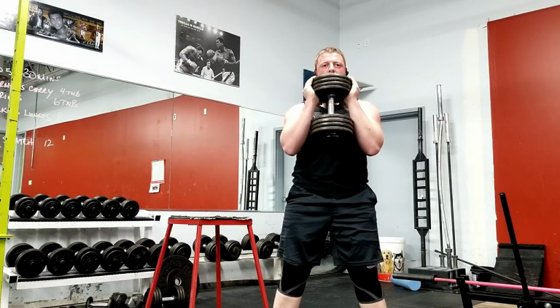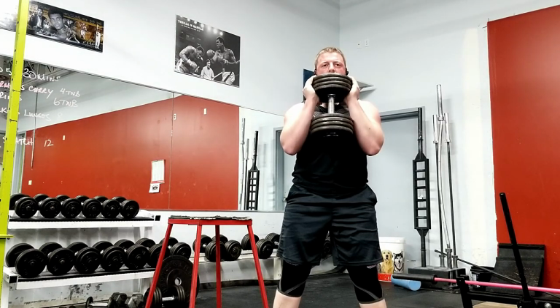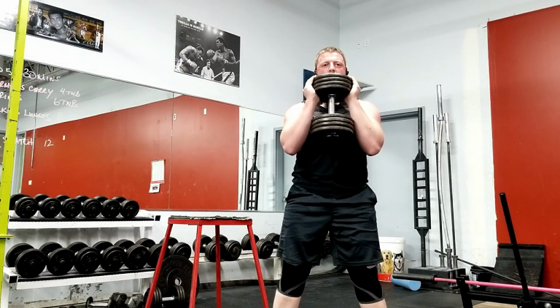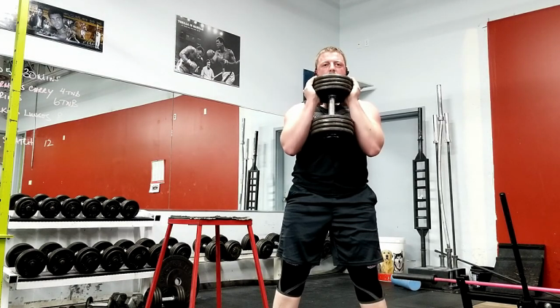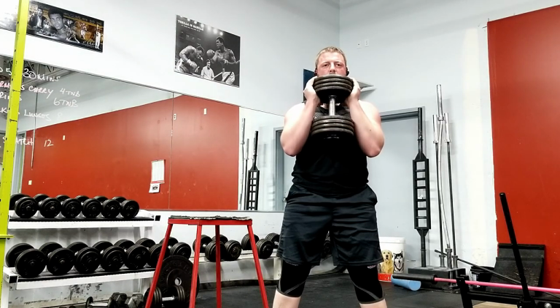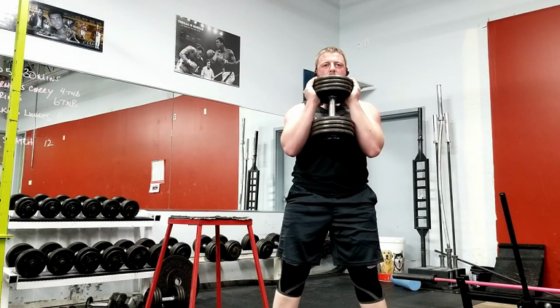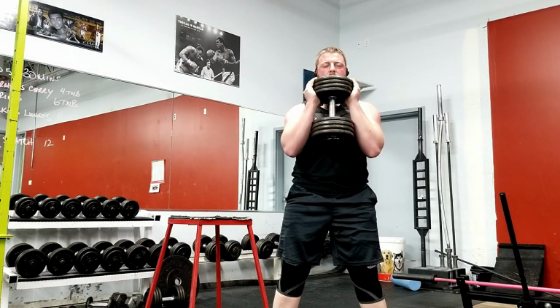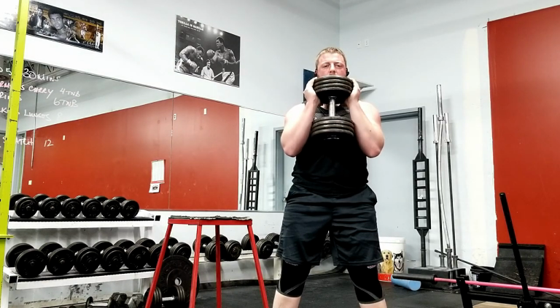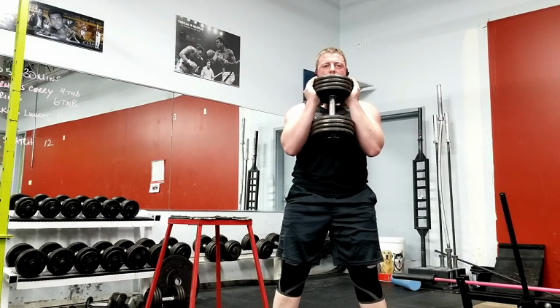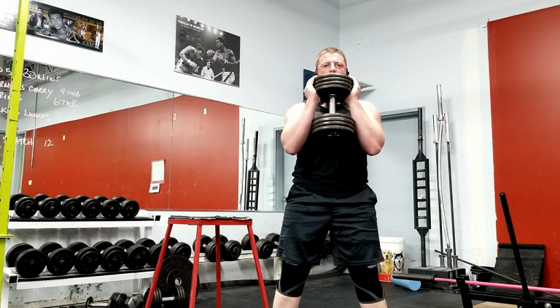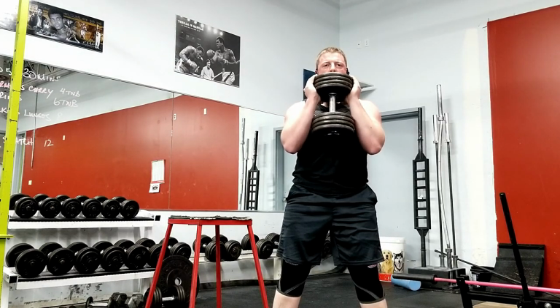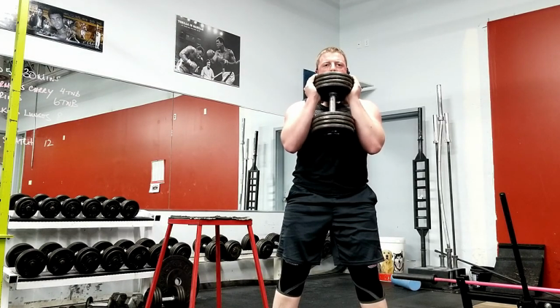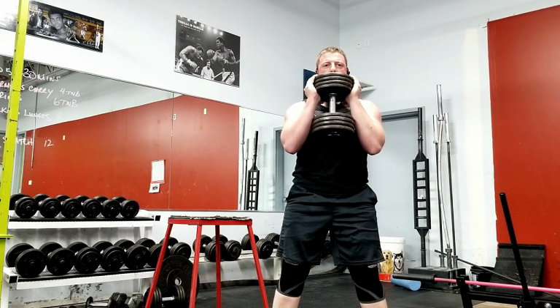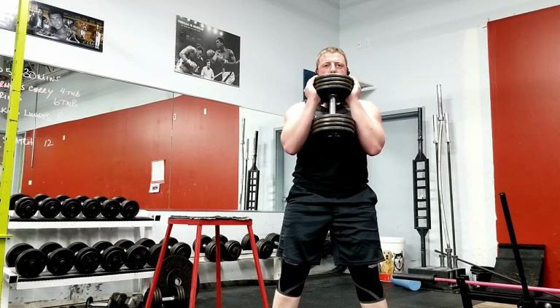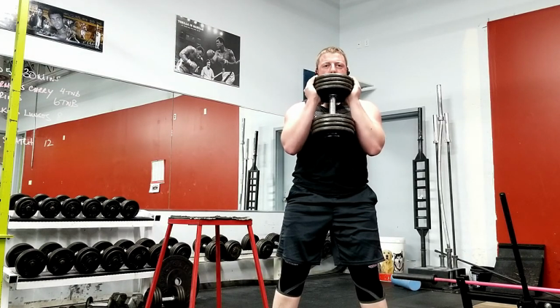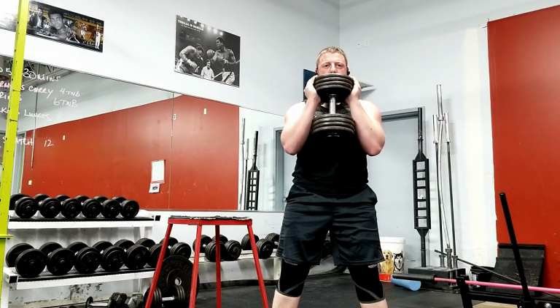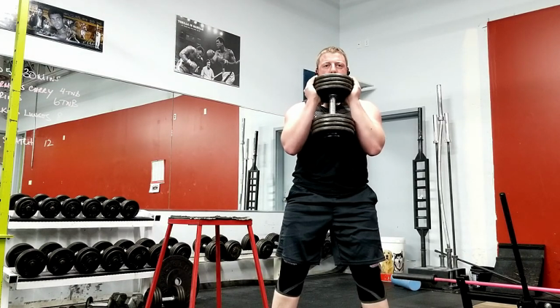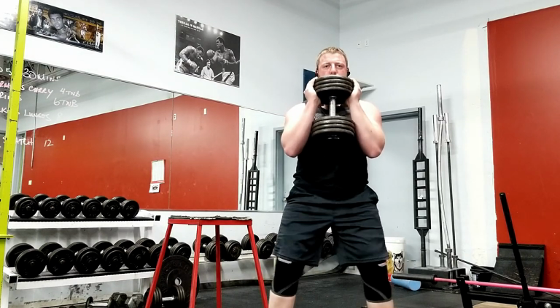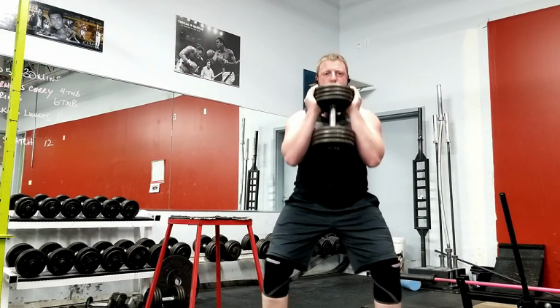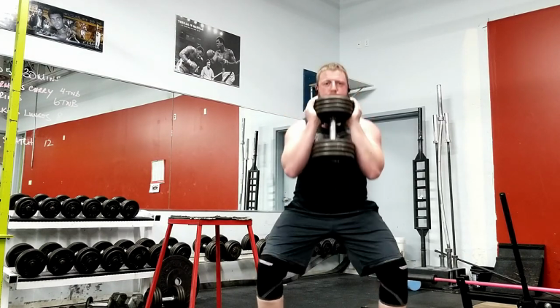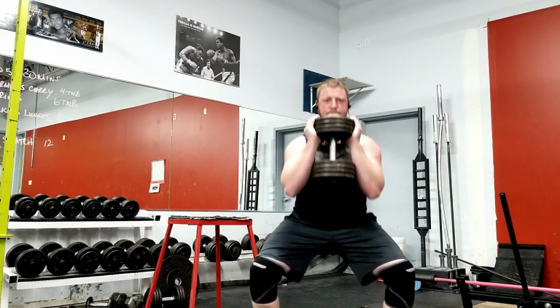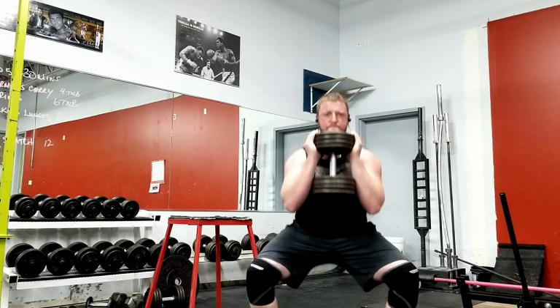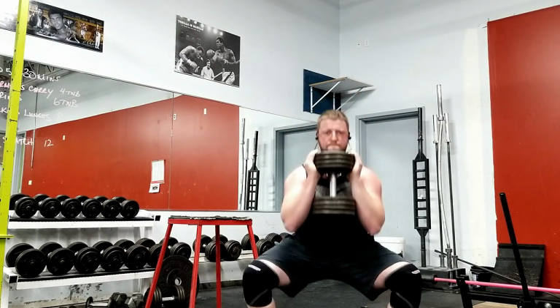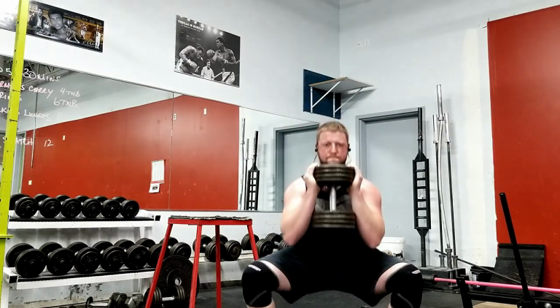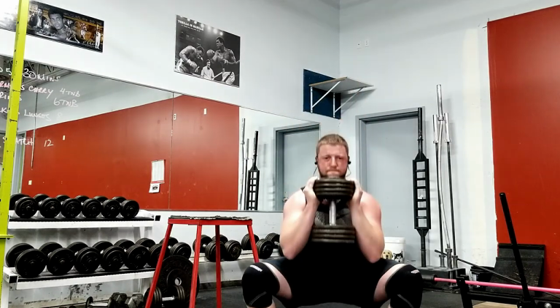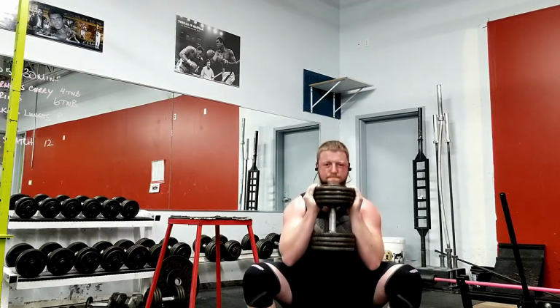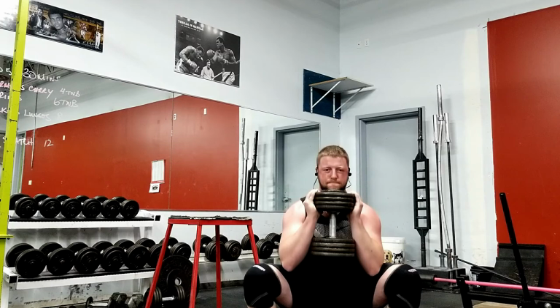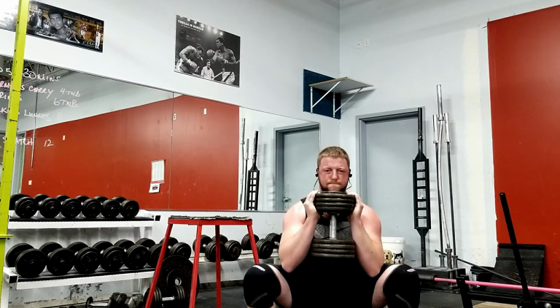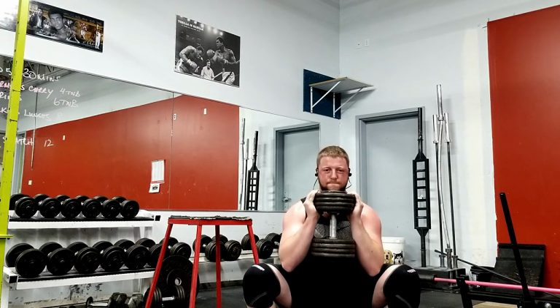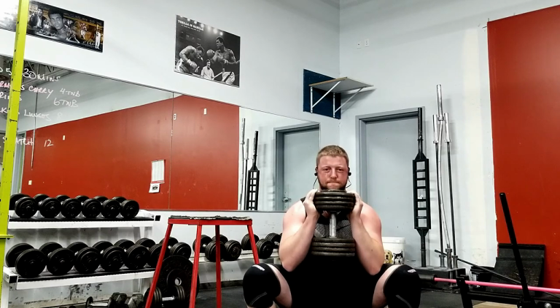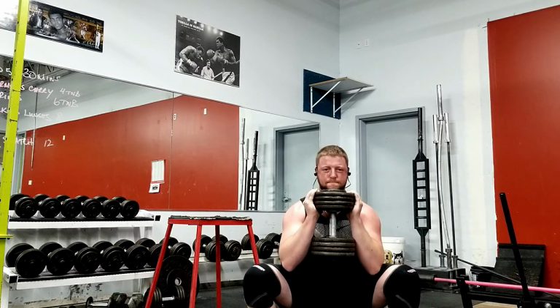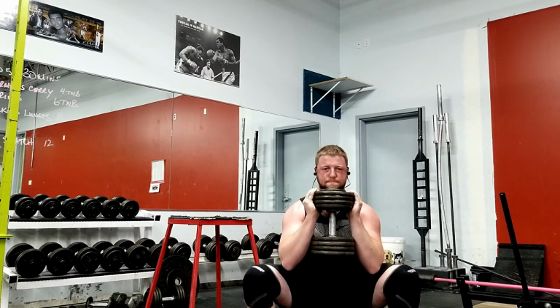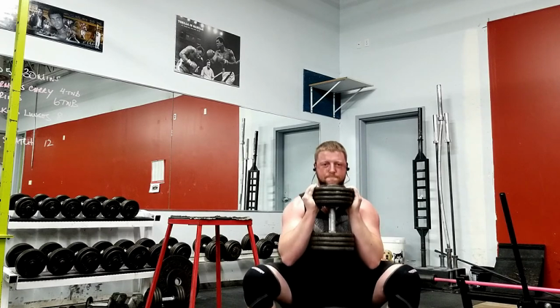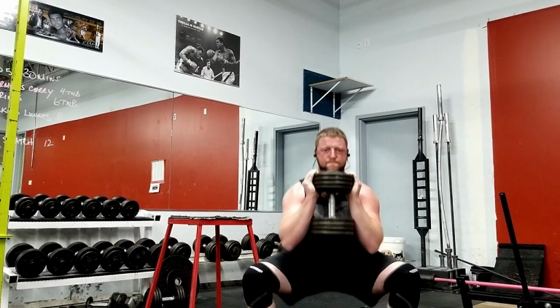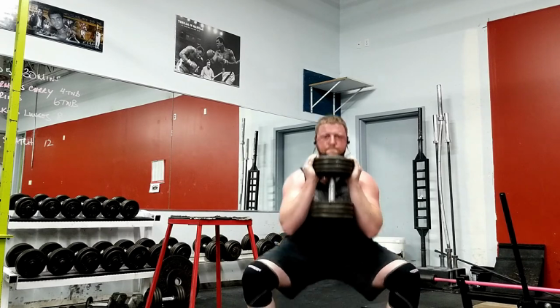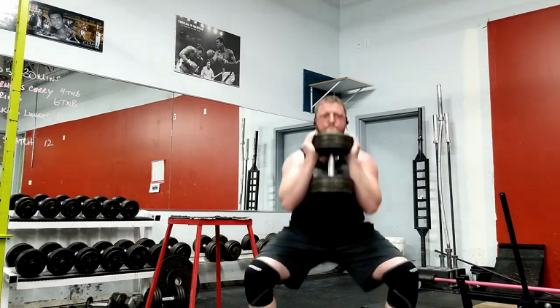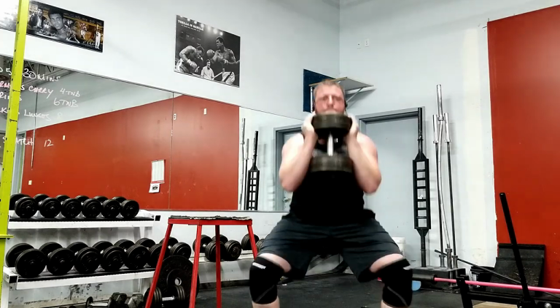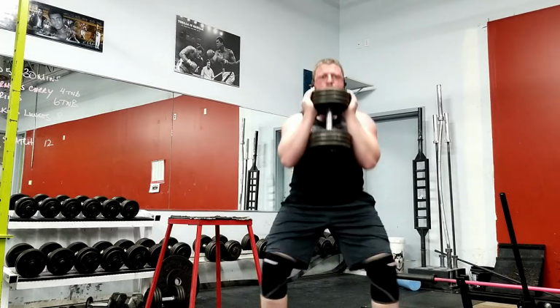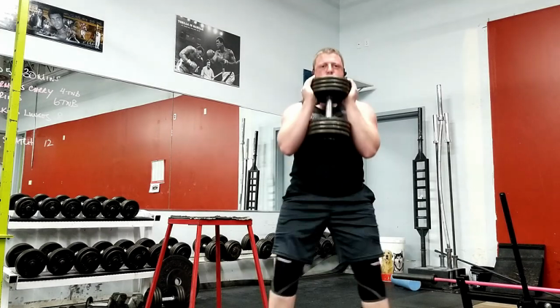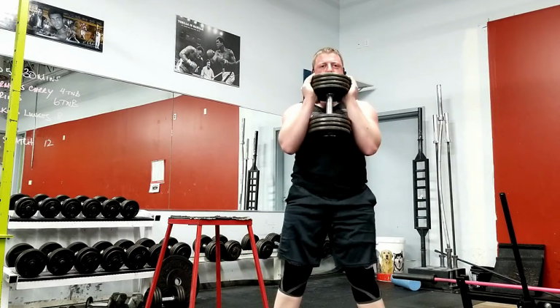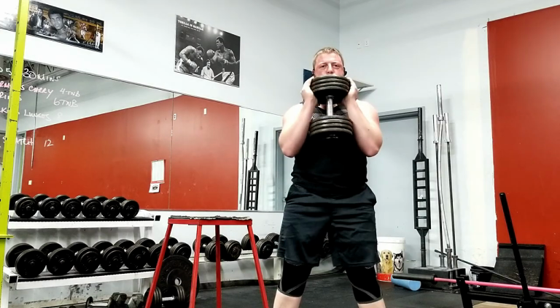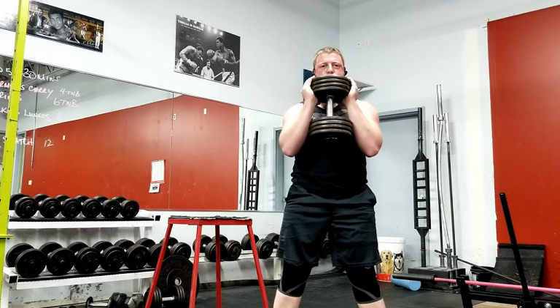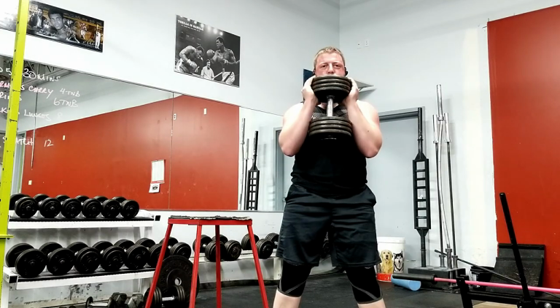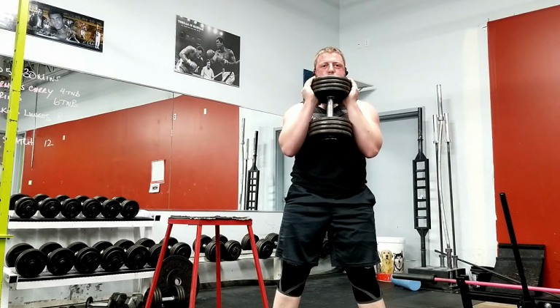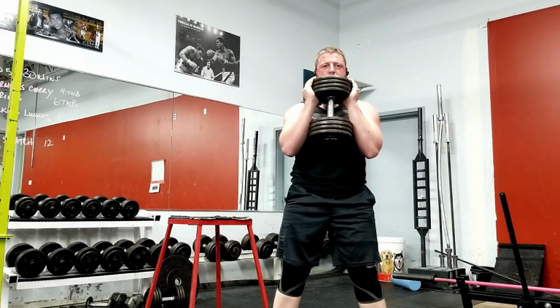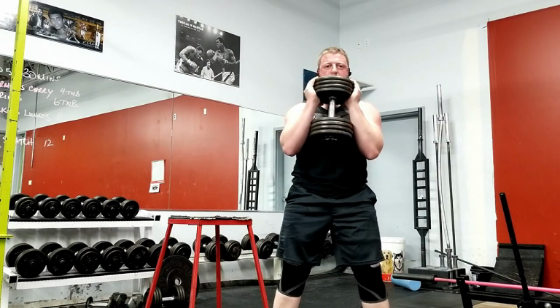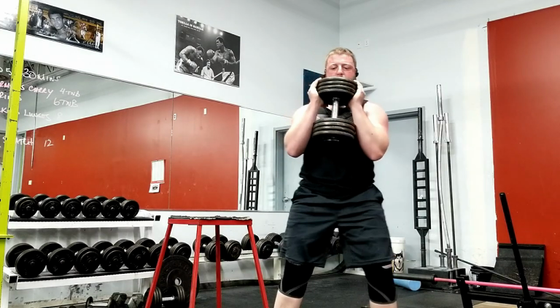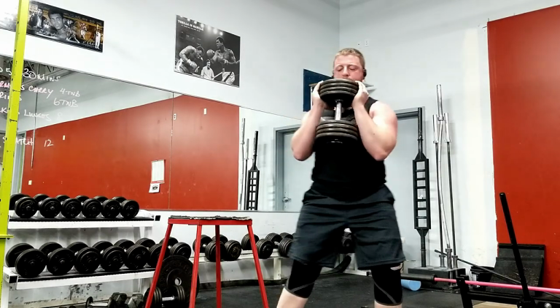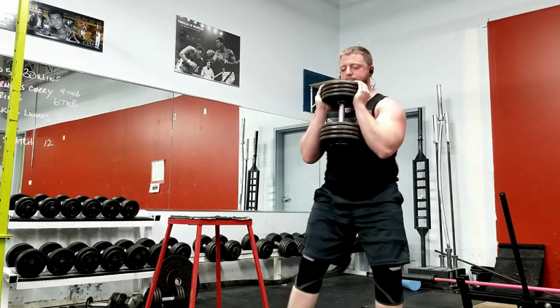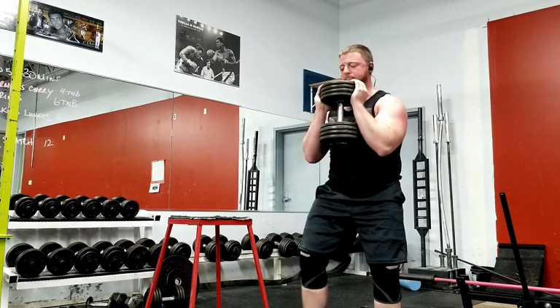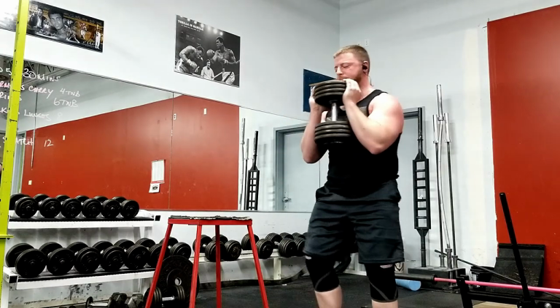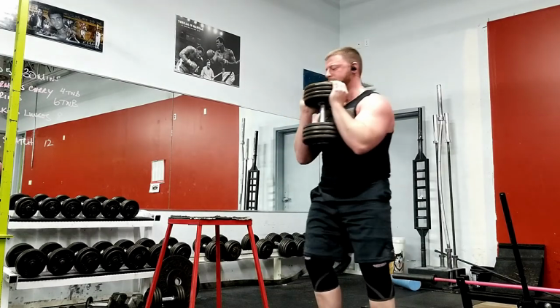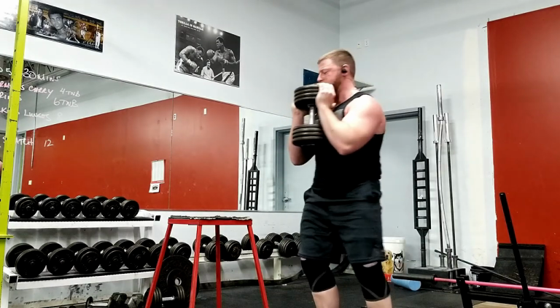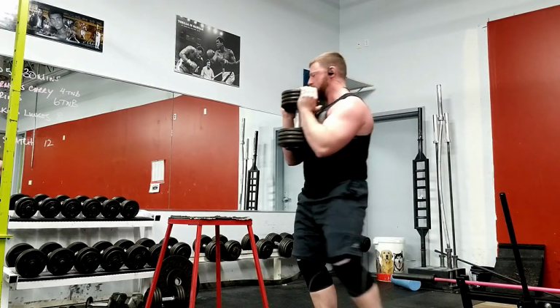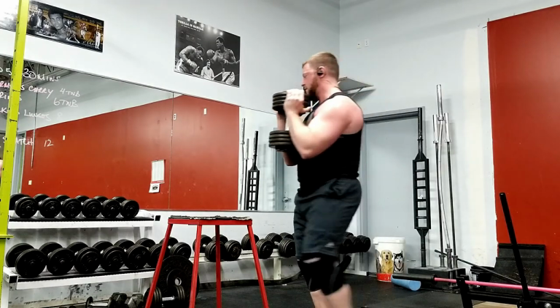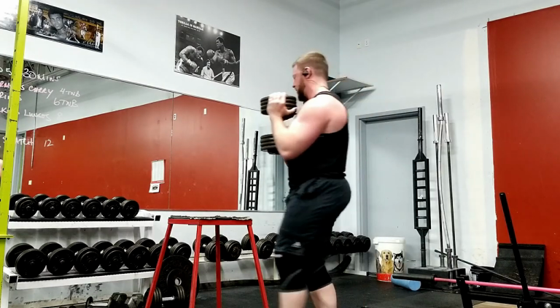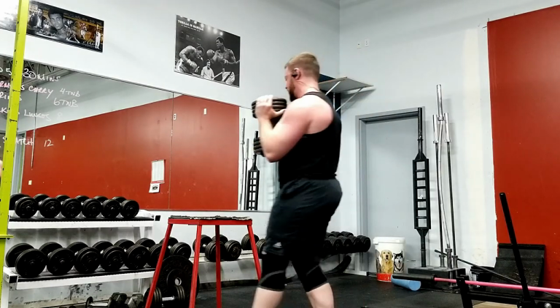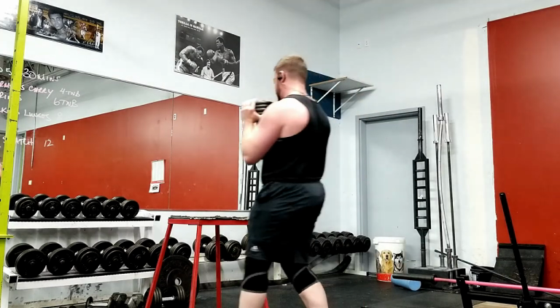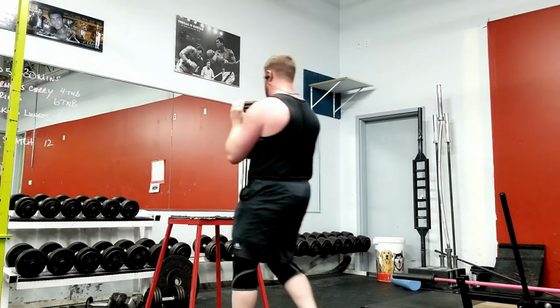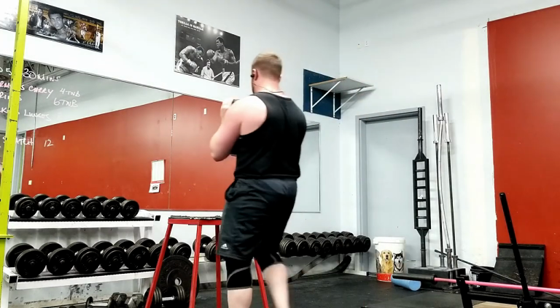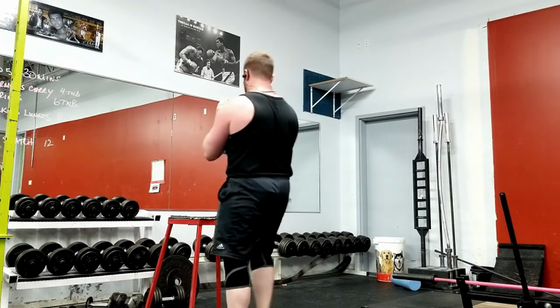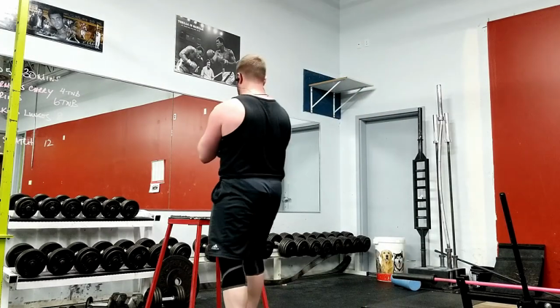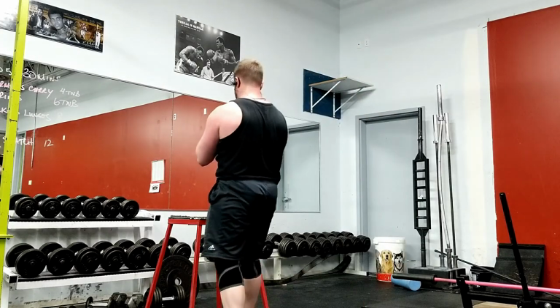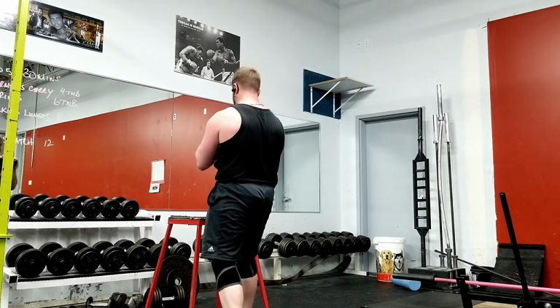Lock your hips at the top of the movement but do not push them forward, changing your center of mass. Repeat until you can't hold it any longer.